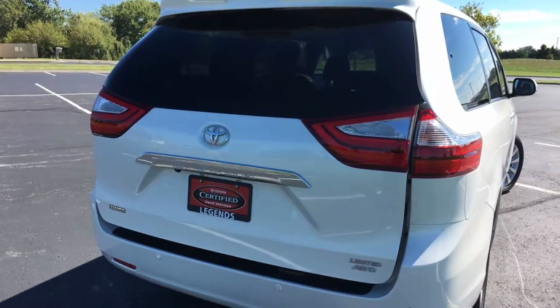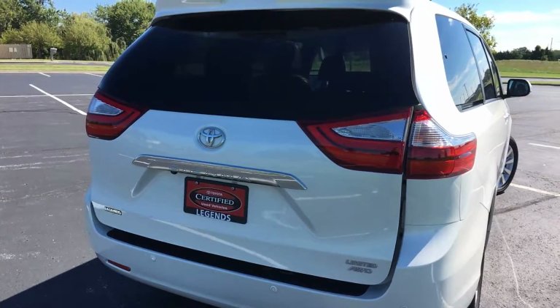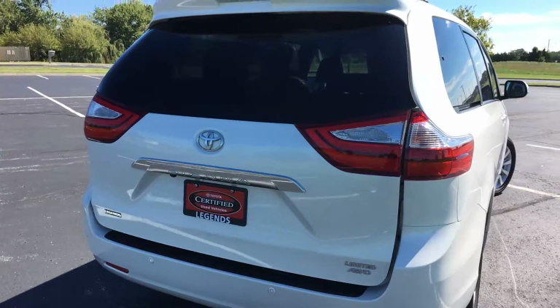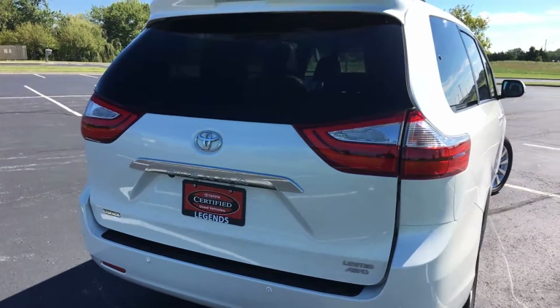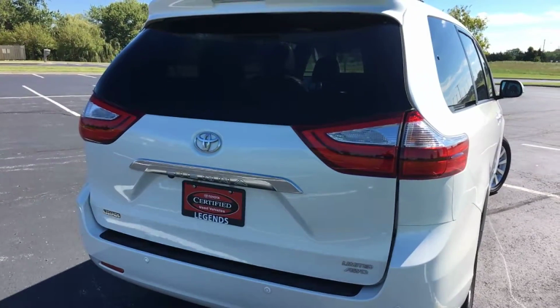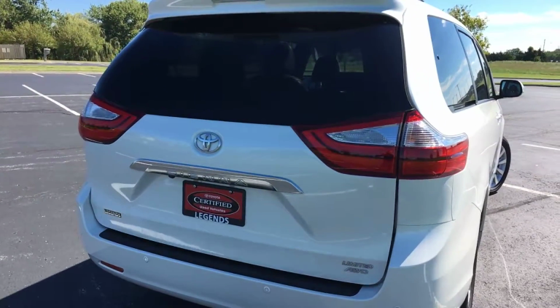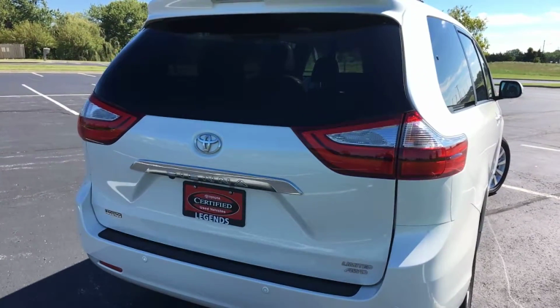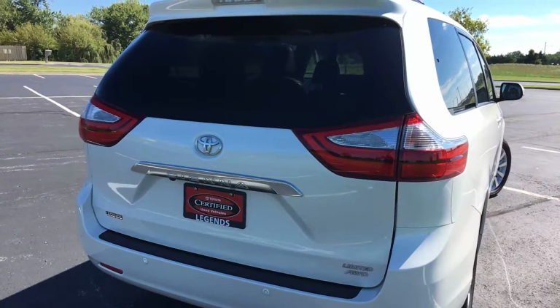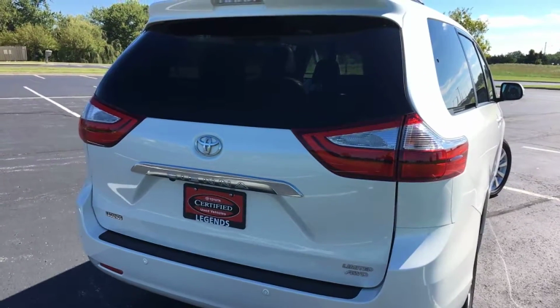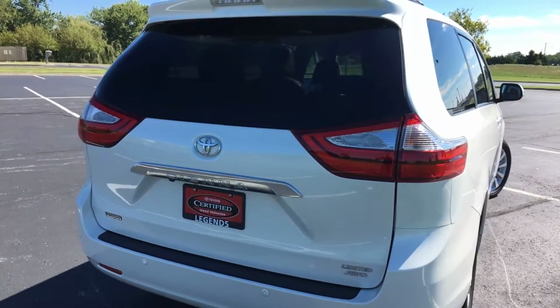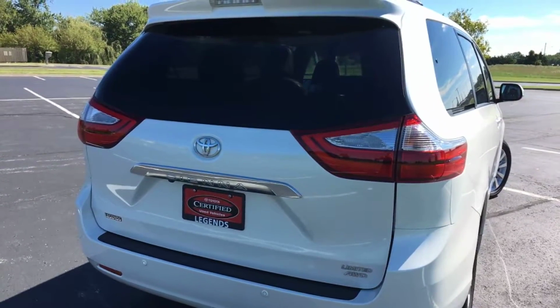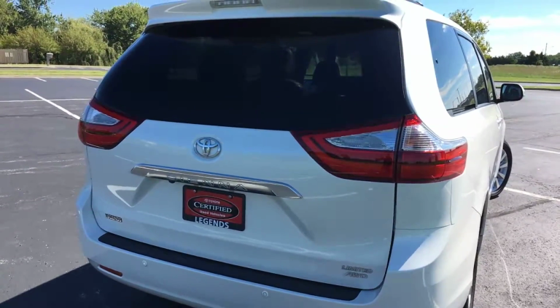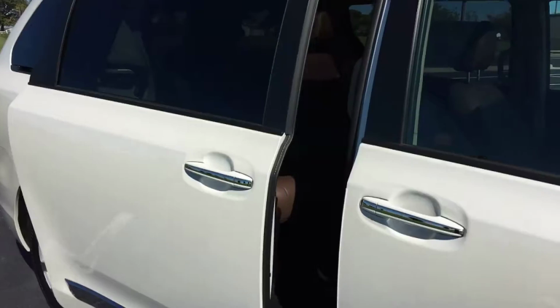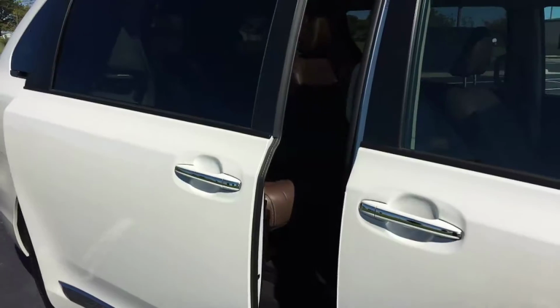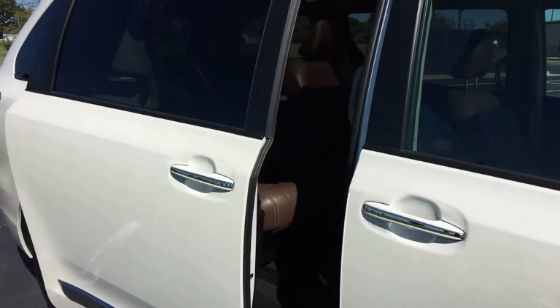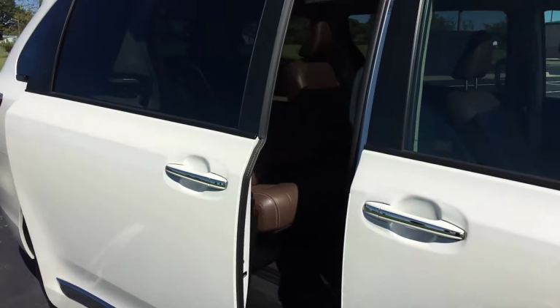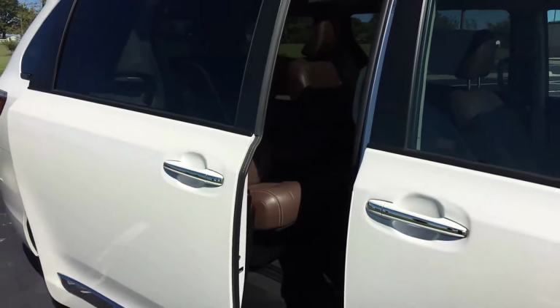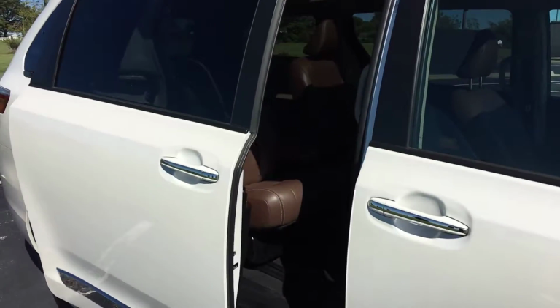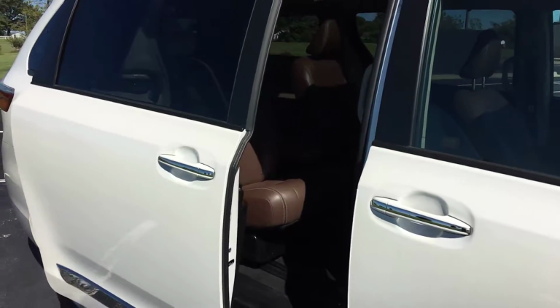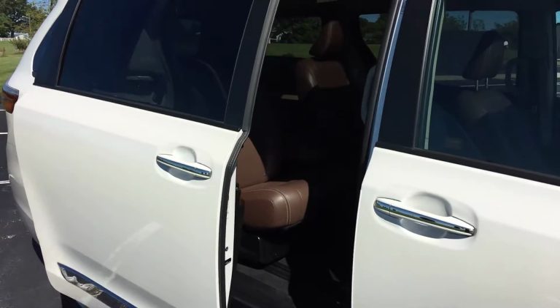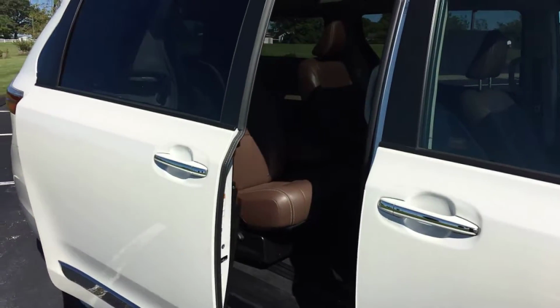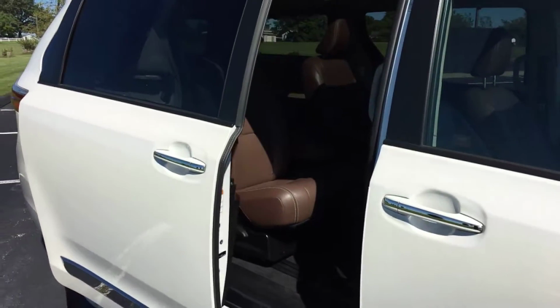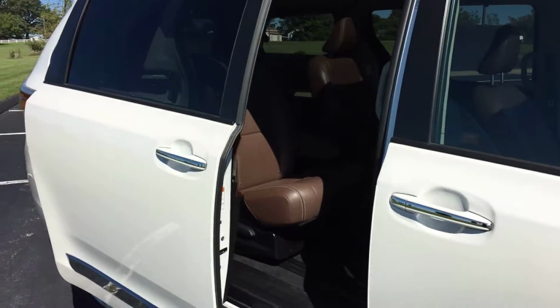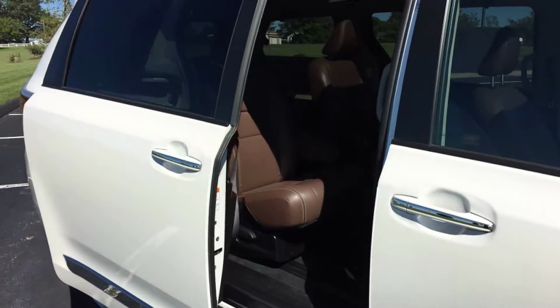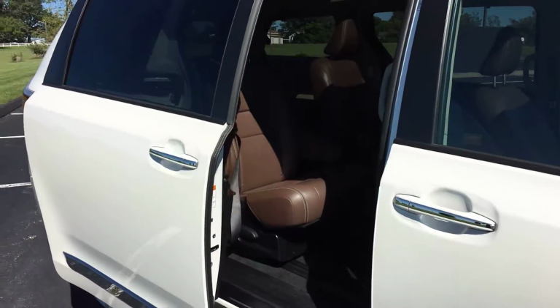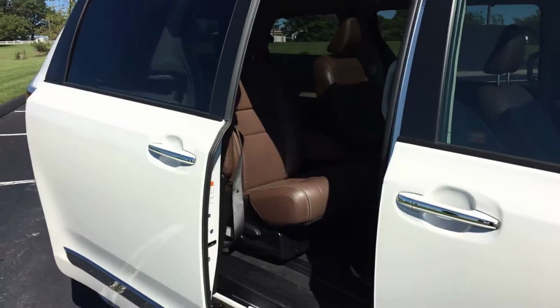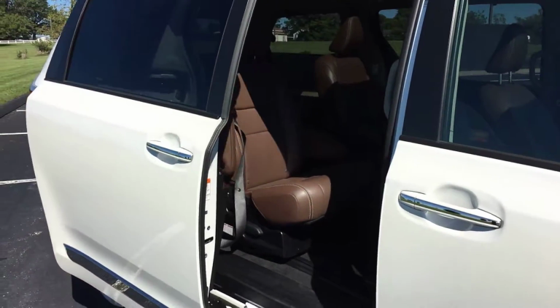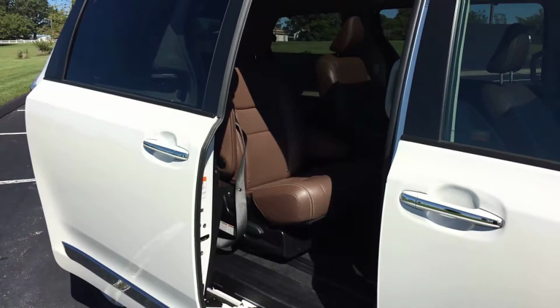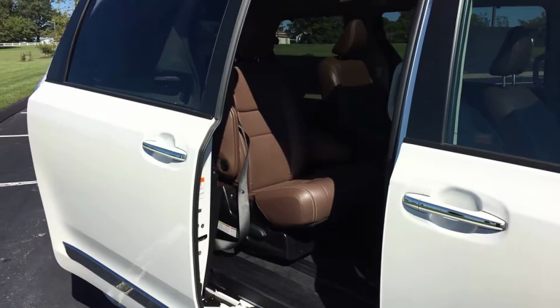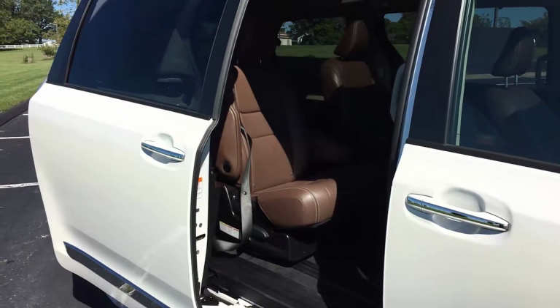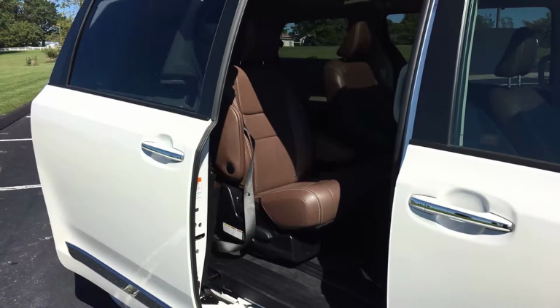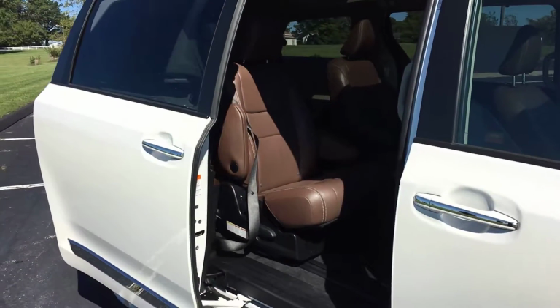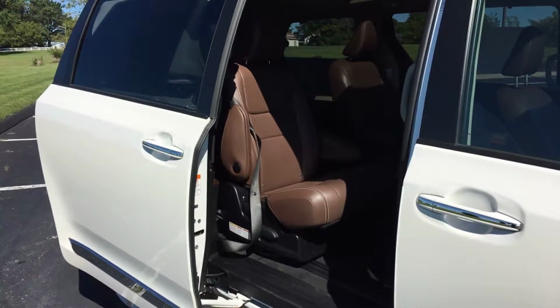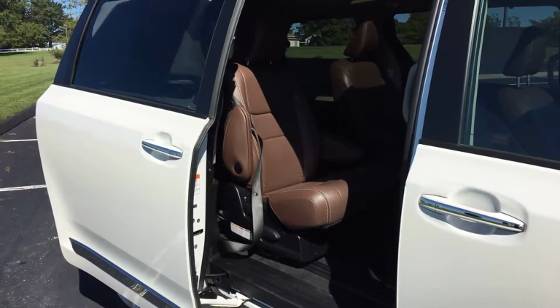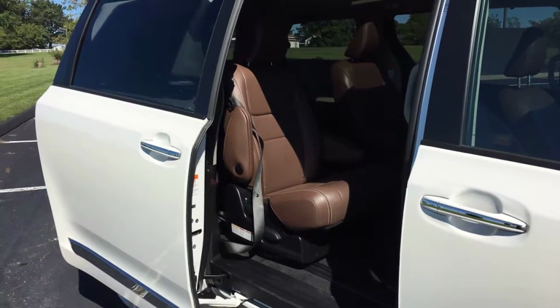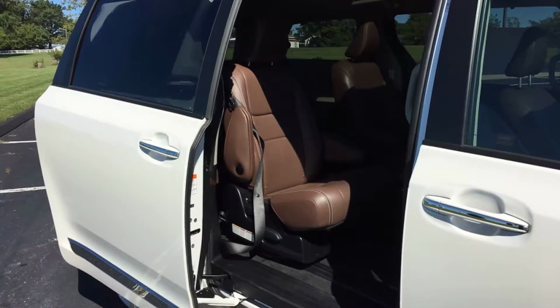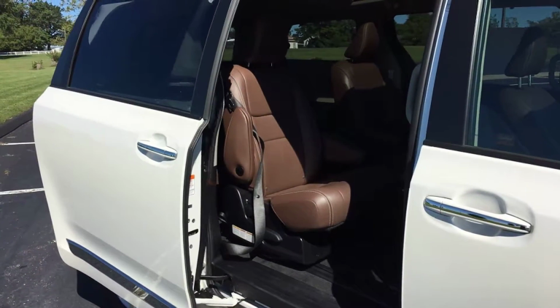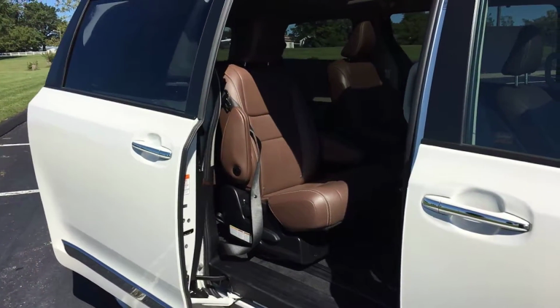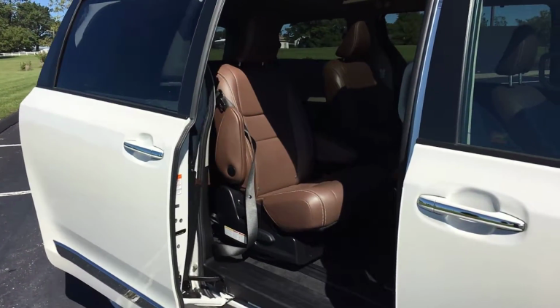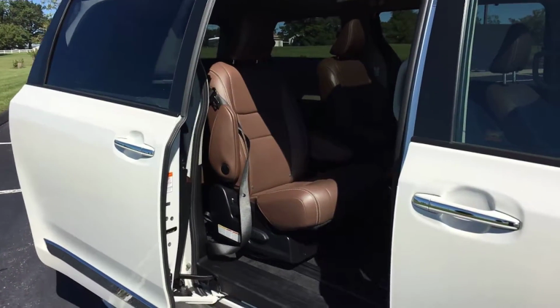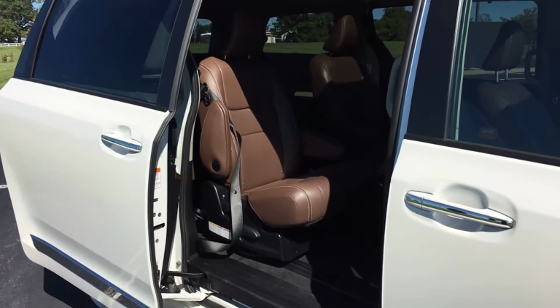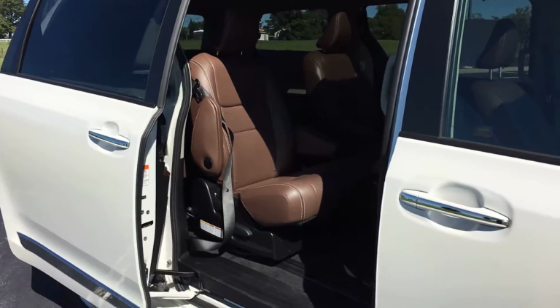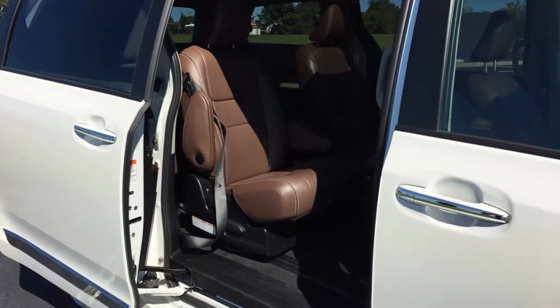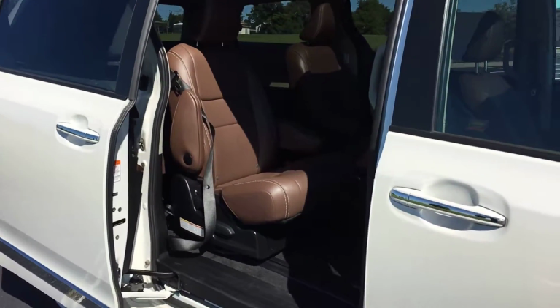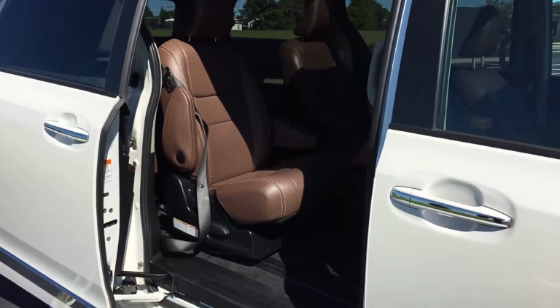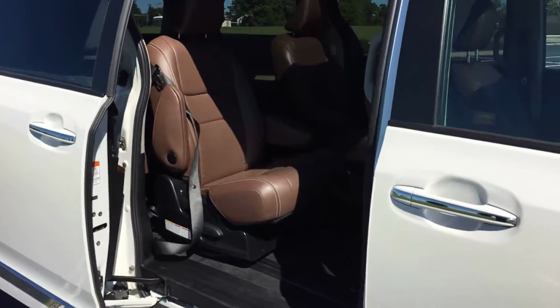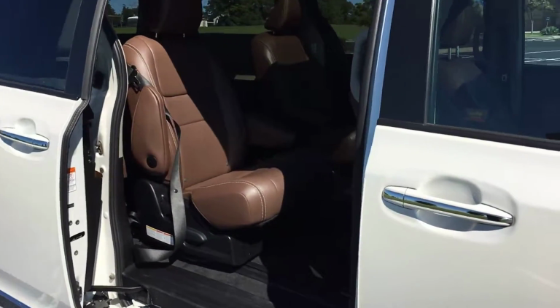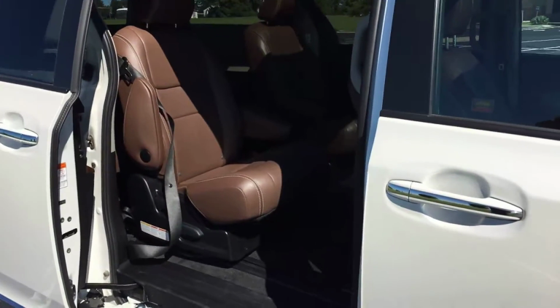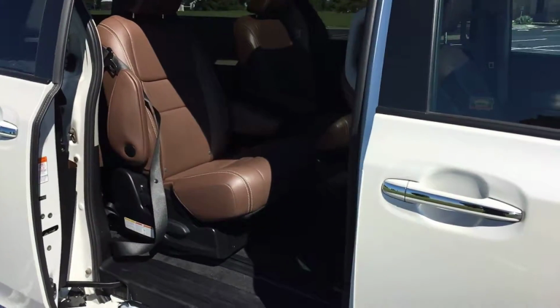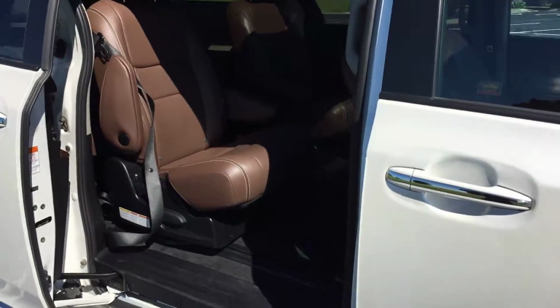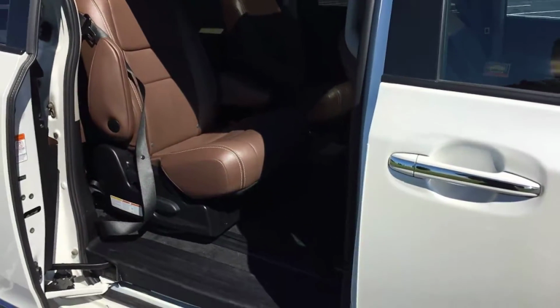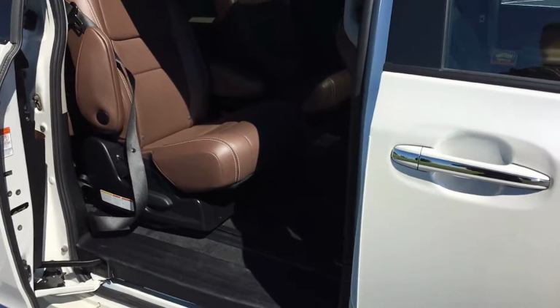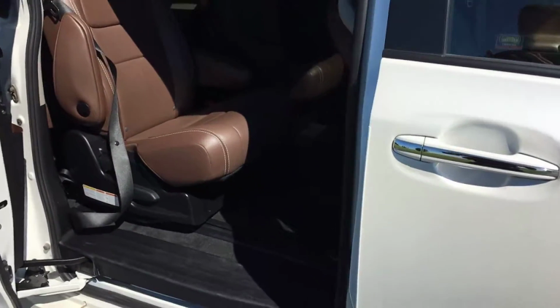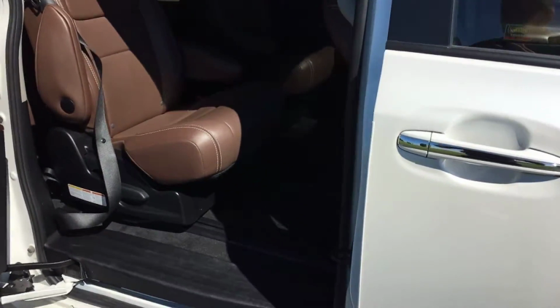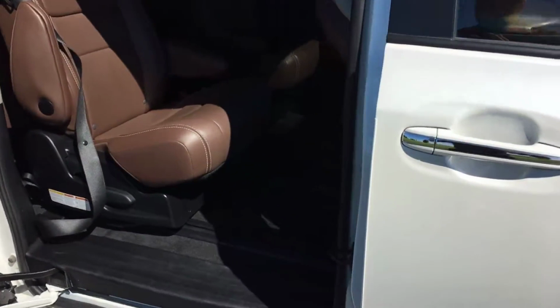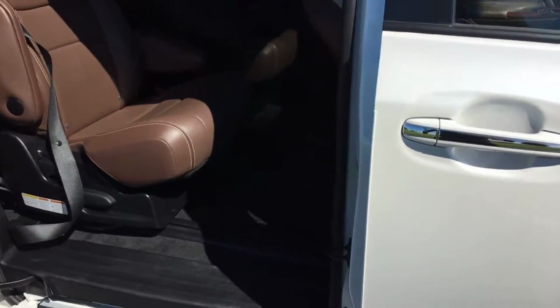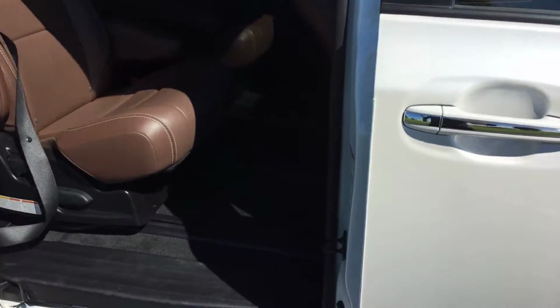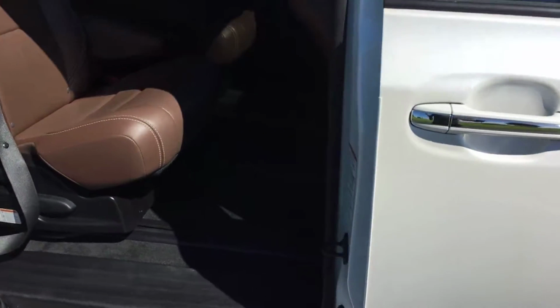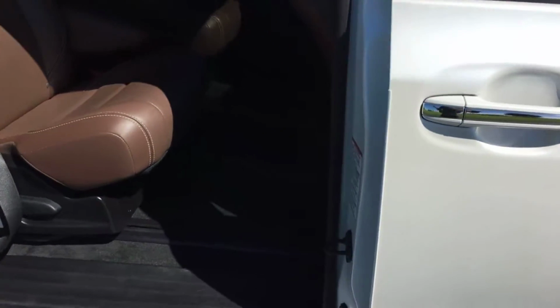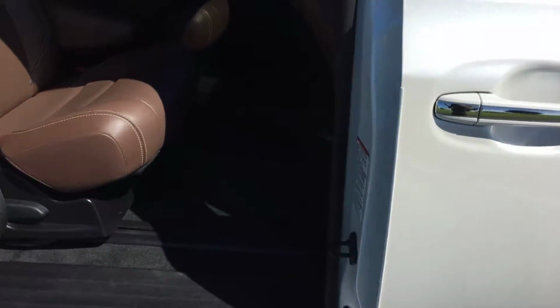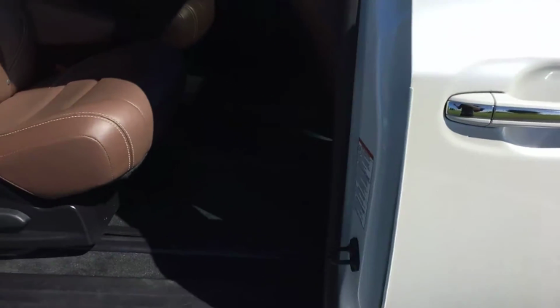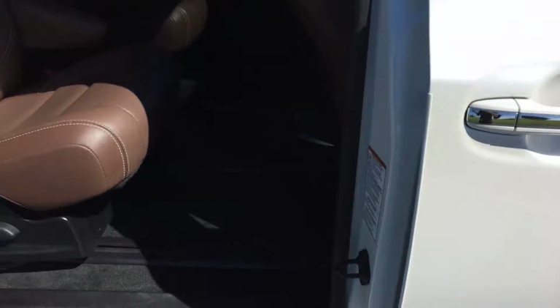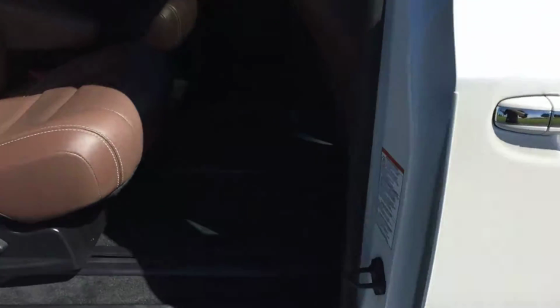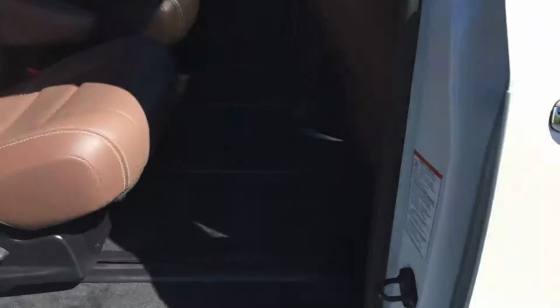It also has a power liftgate — closing it is that easy. Of course, both of your side doors are powered as well, just like that.